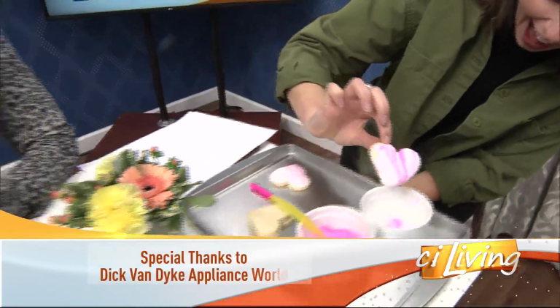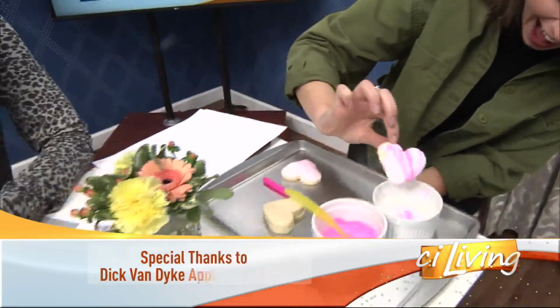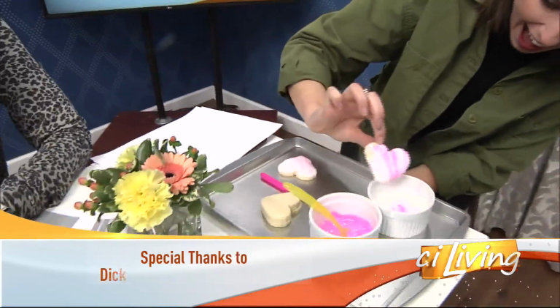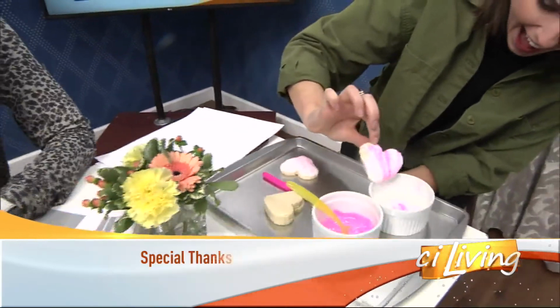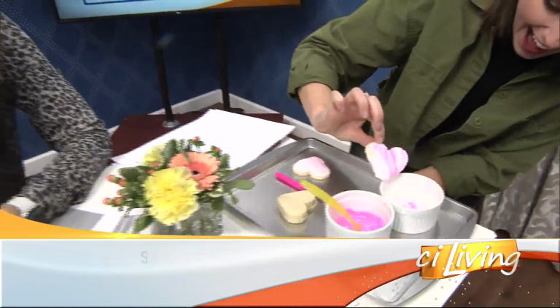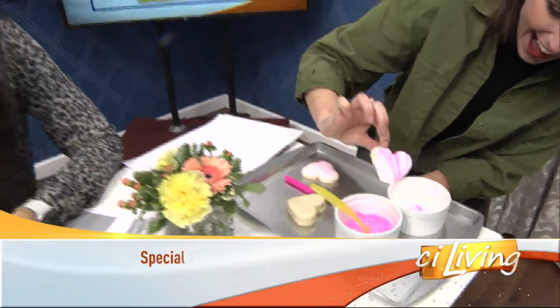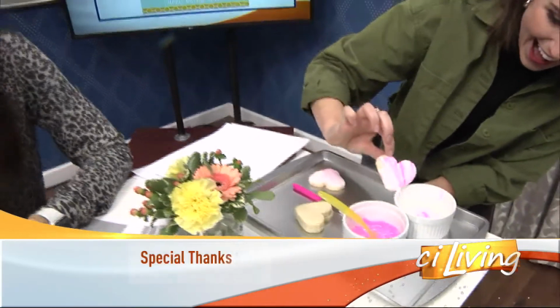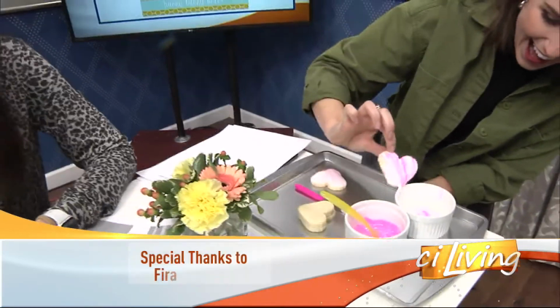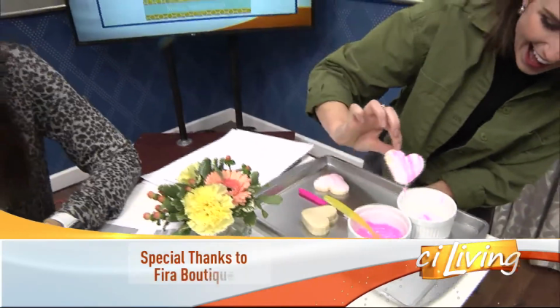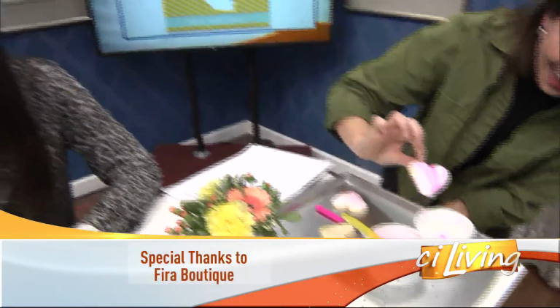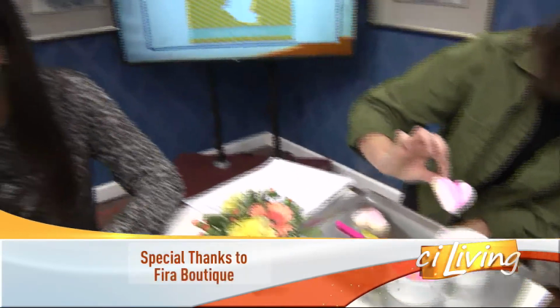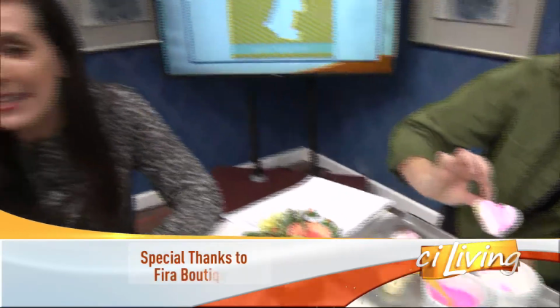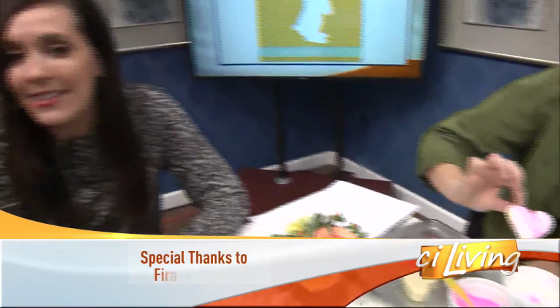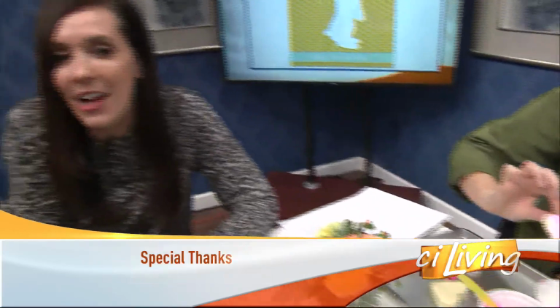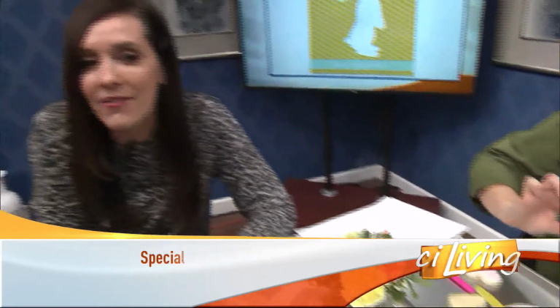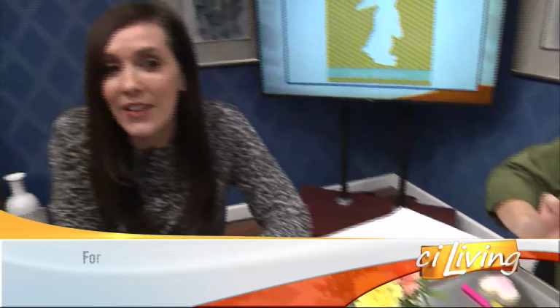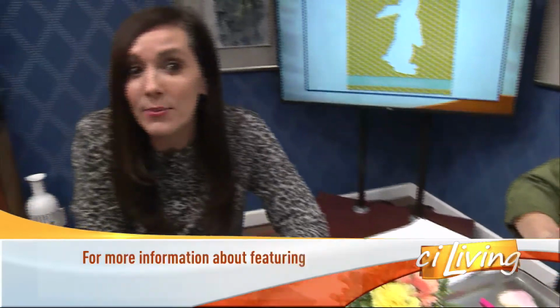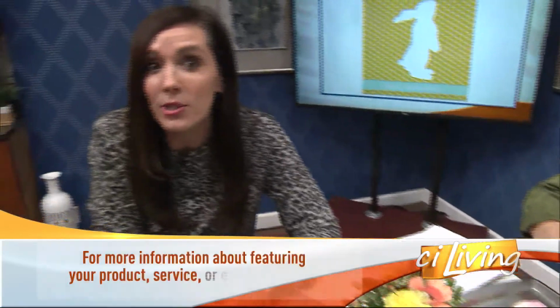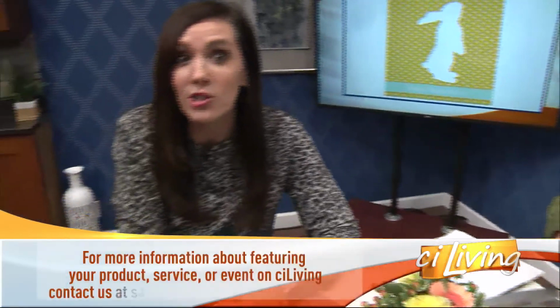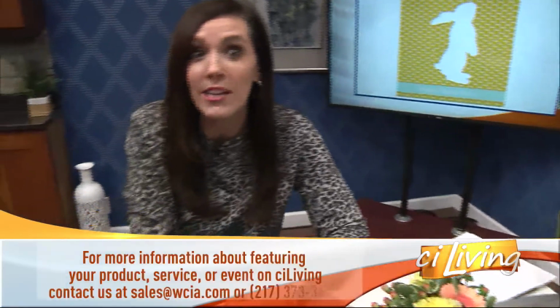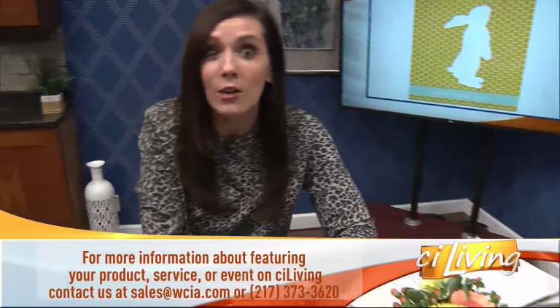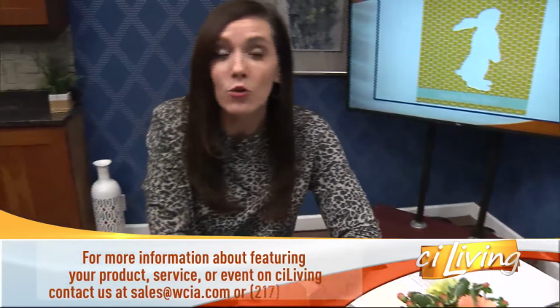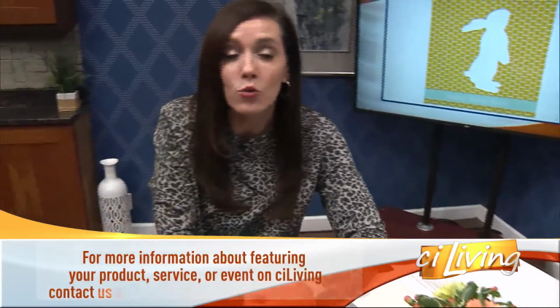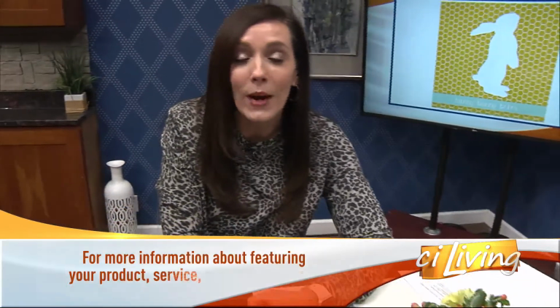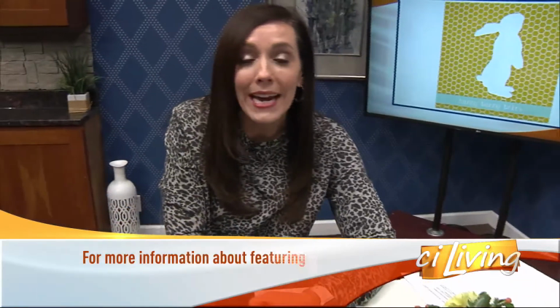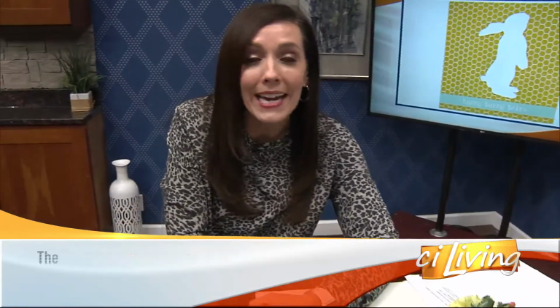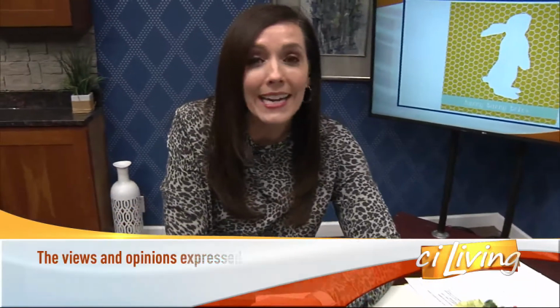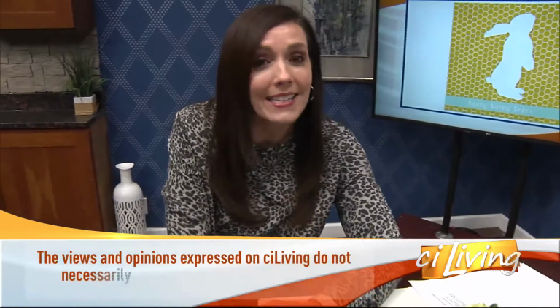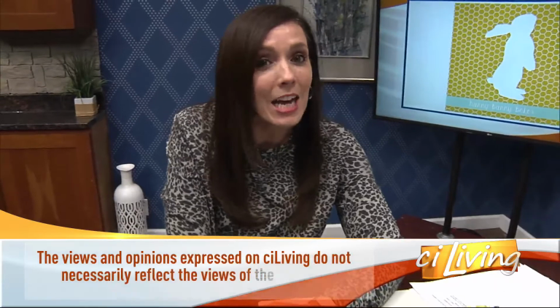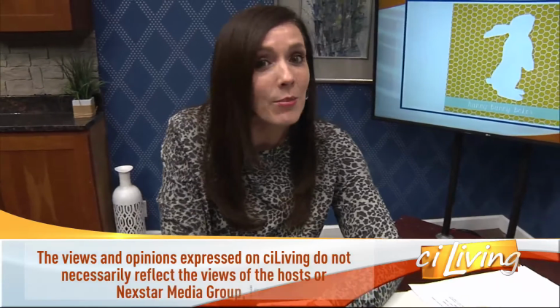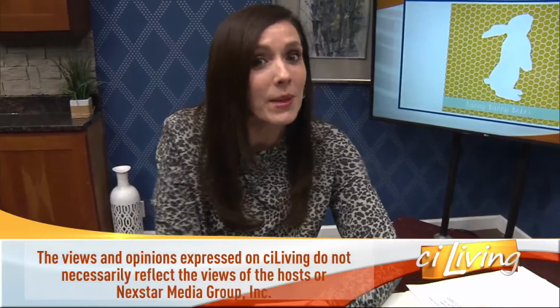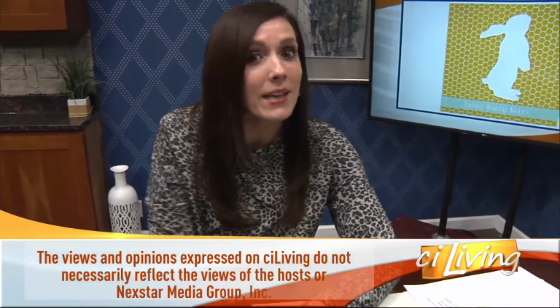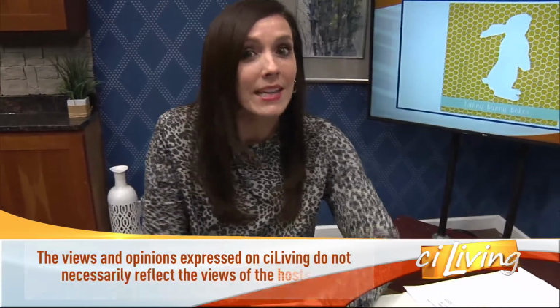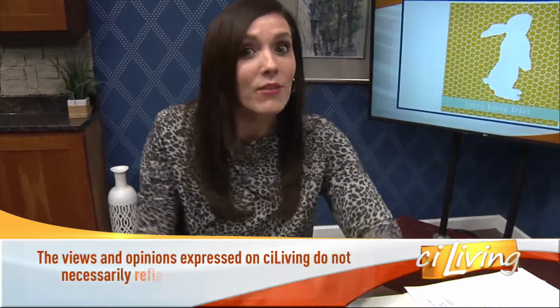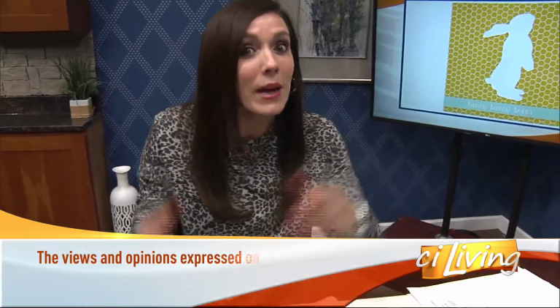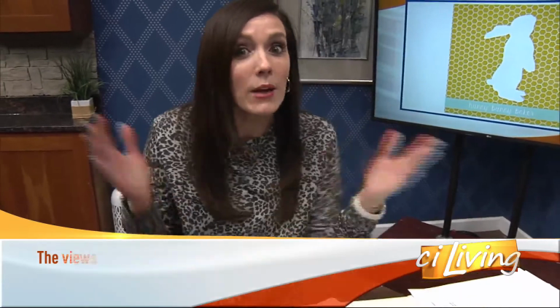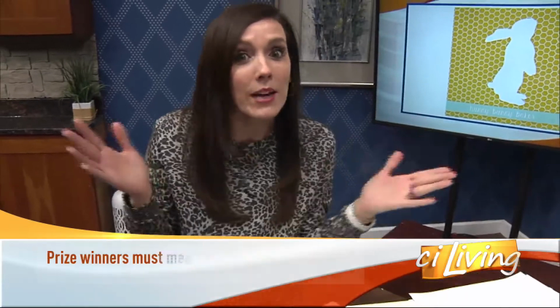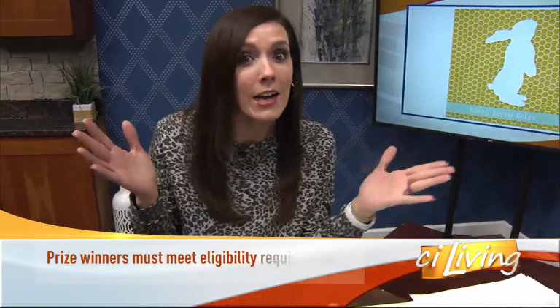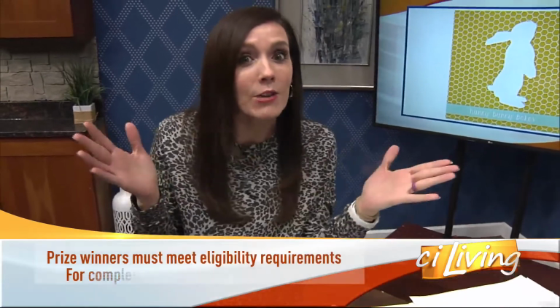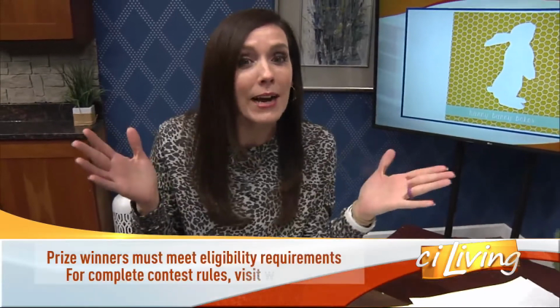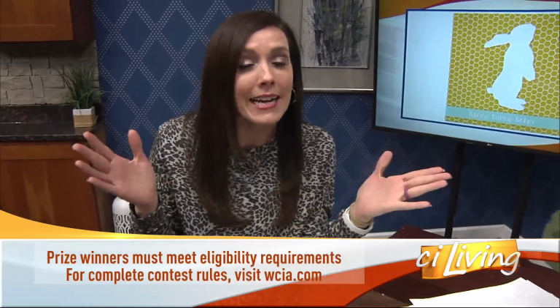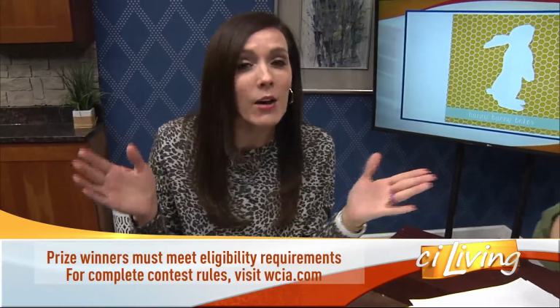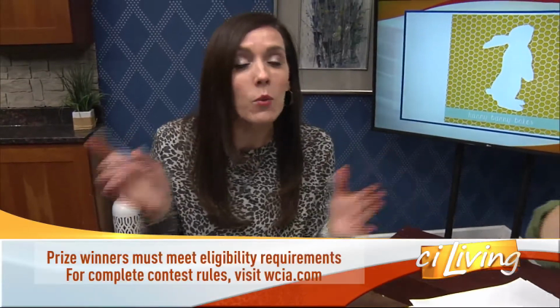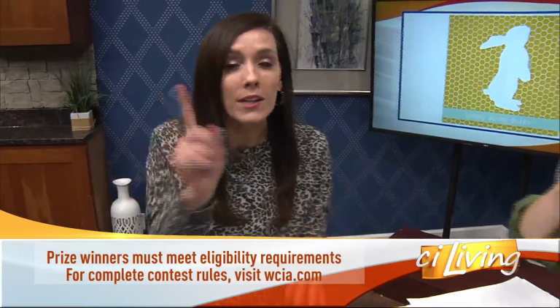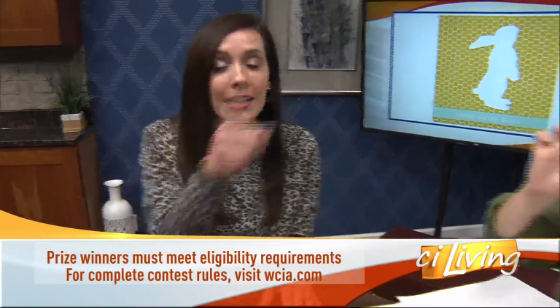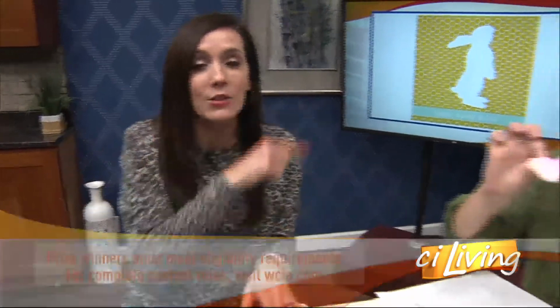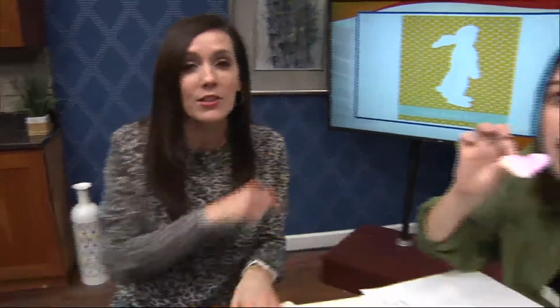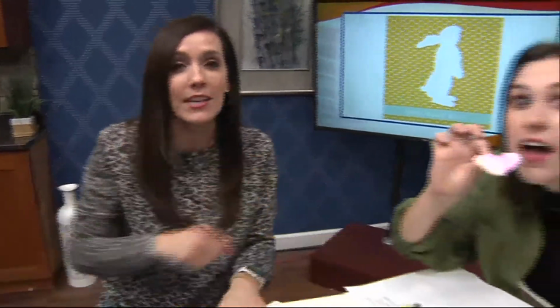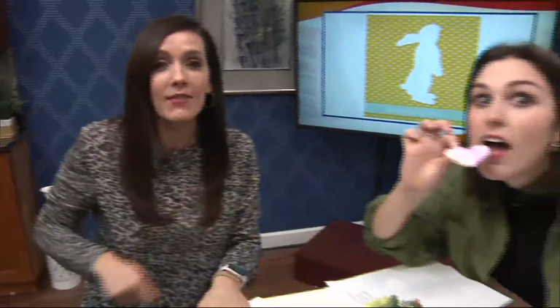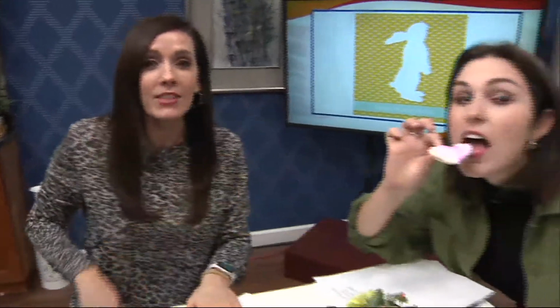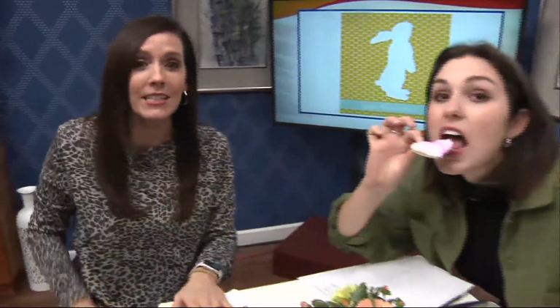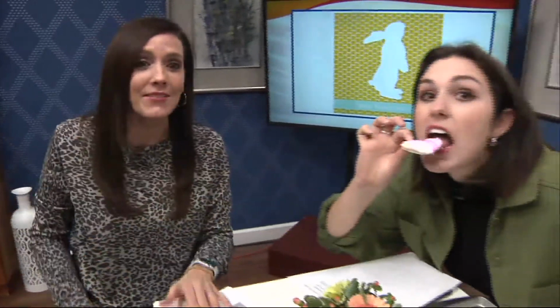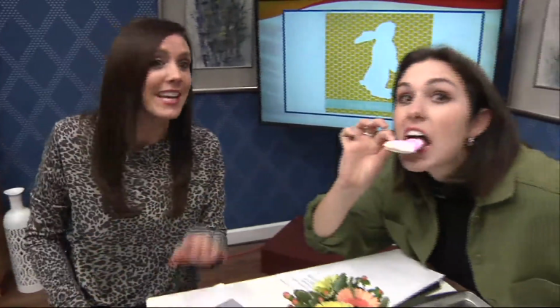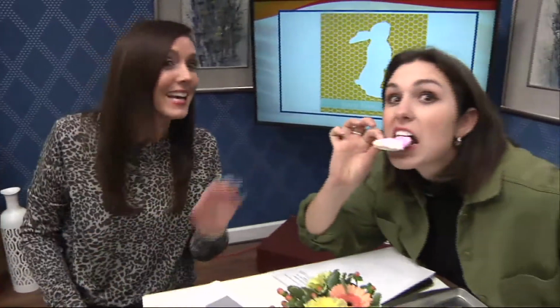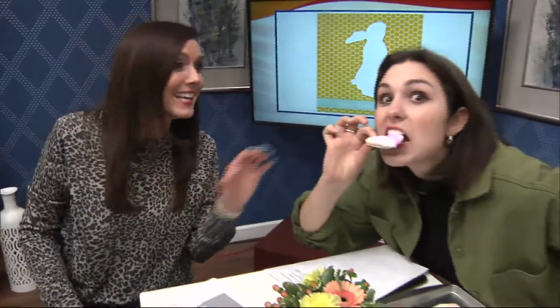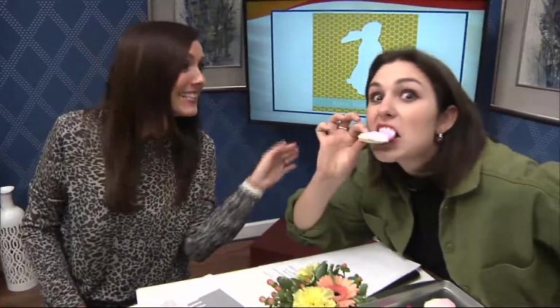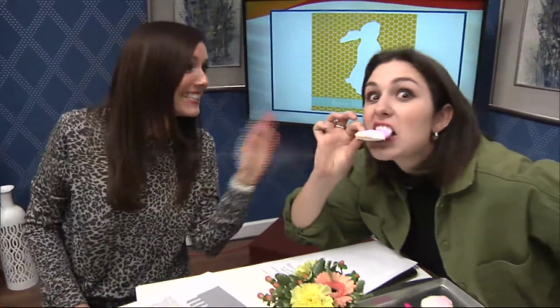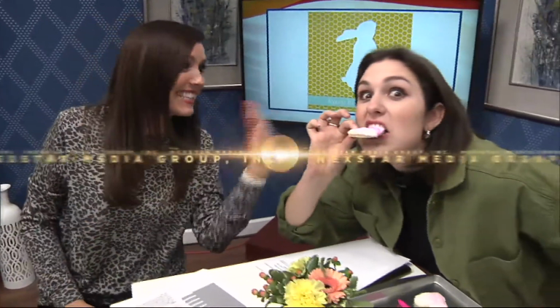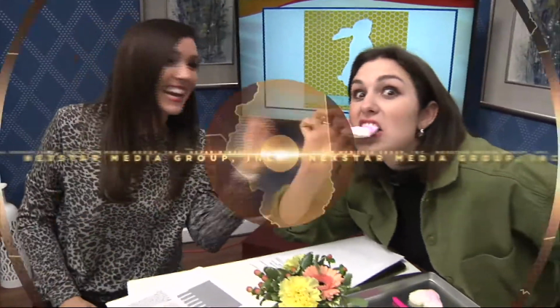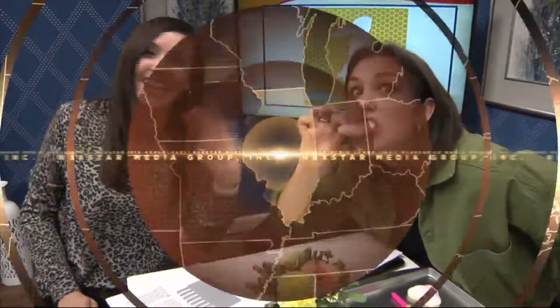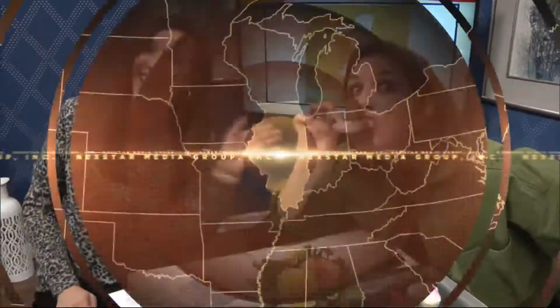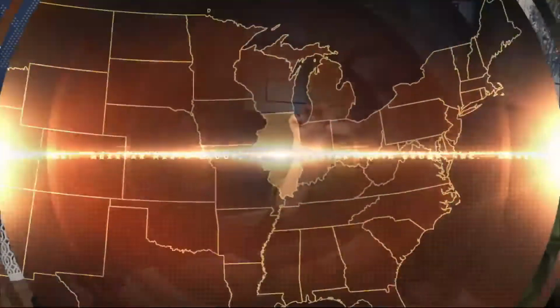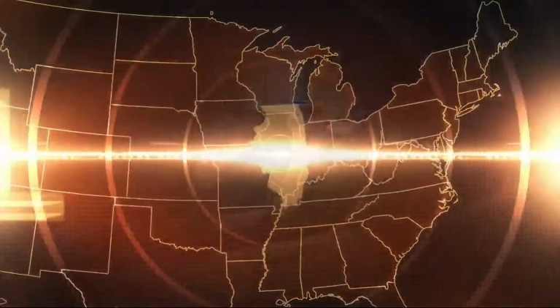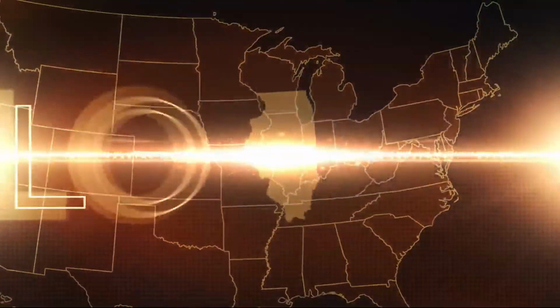Connect with Honey Bunny Bakes on Facebook. She's got a great giveaway going on right now. We'll connect you. See you at living.tv. See you tomorrow.